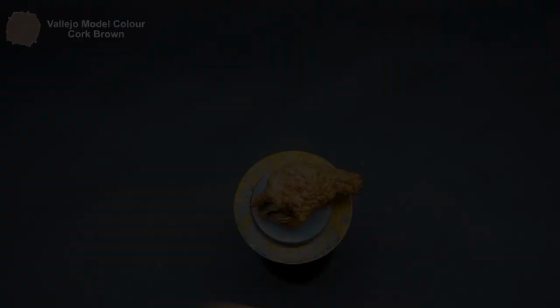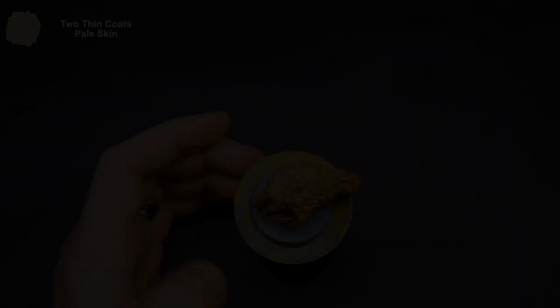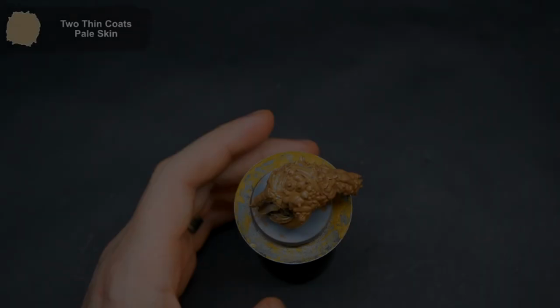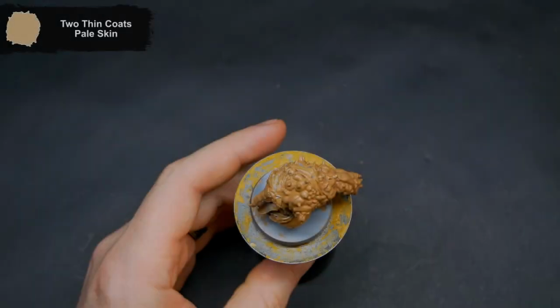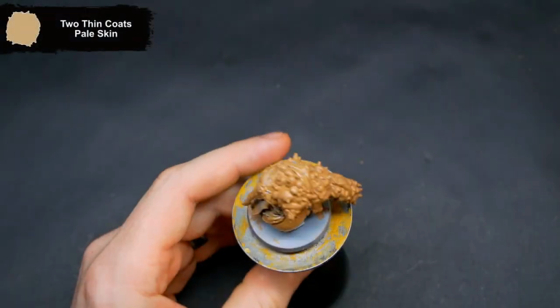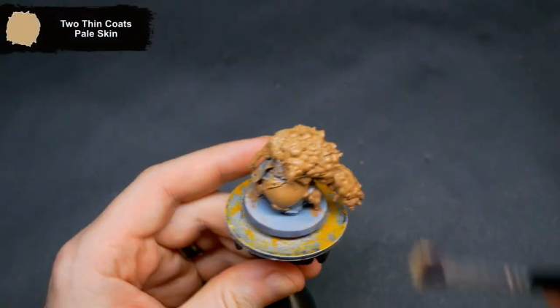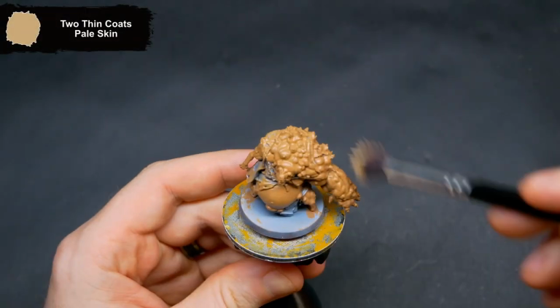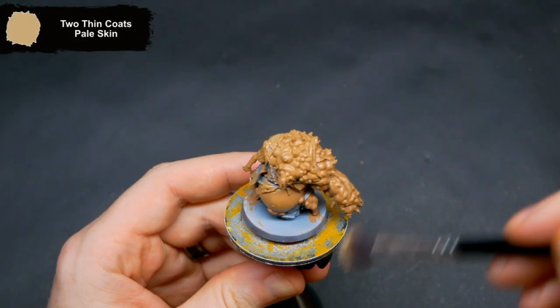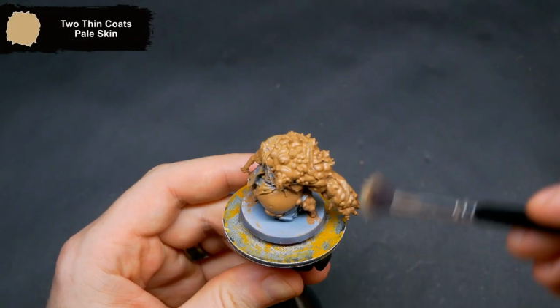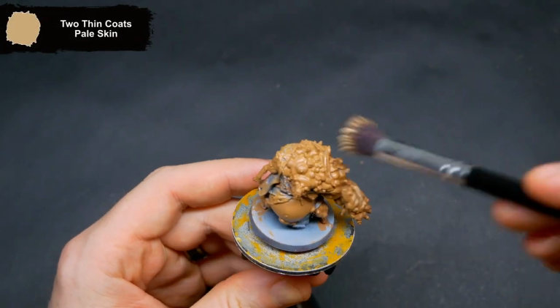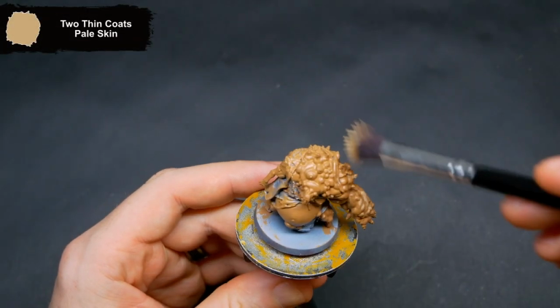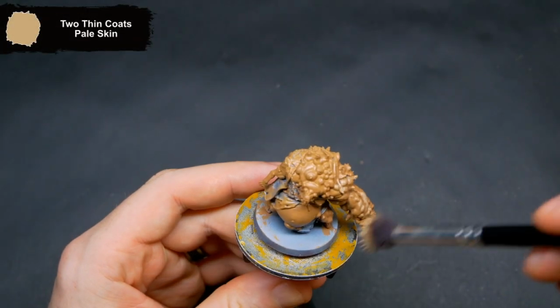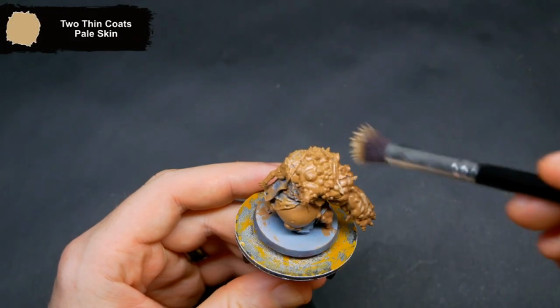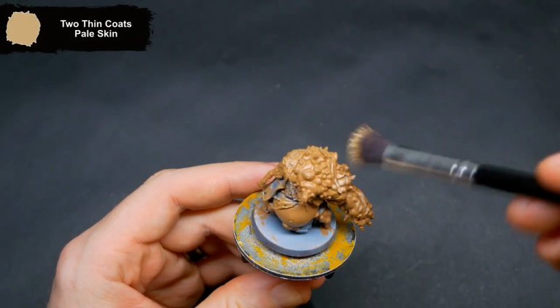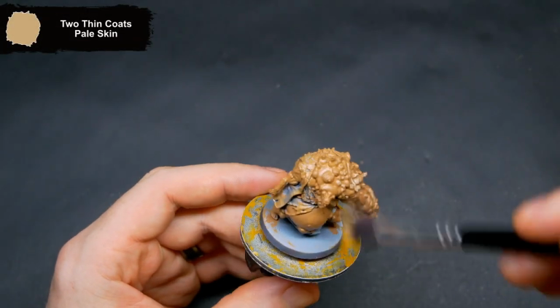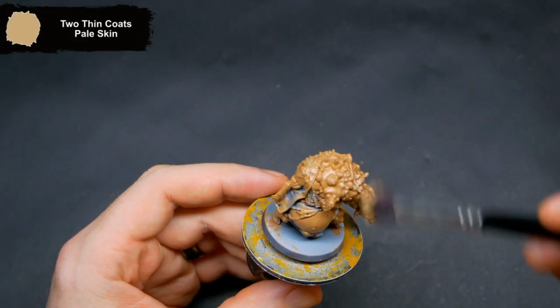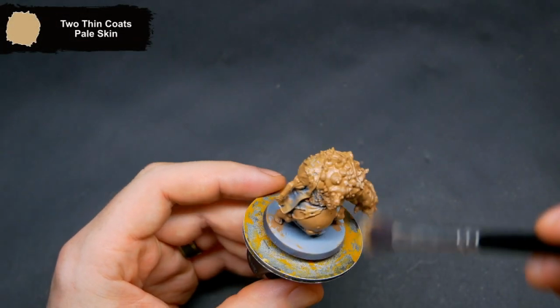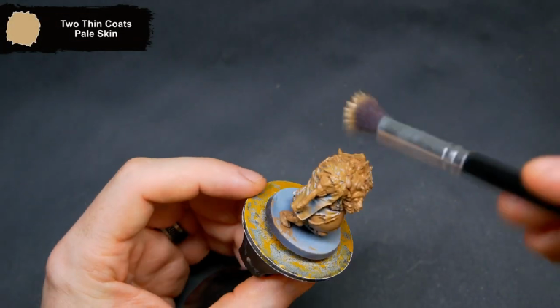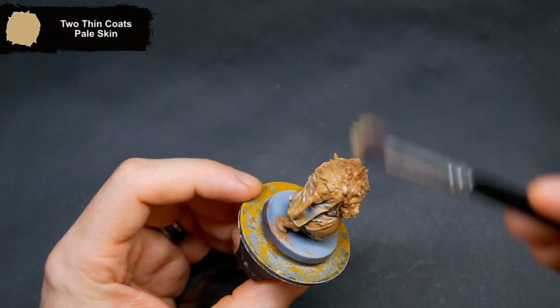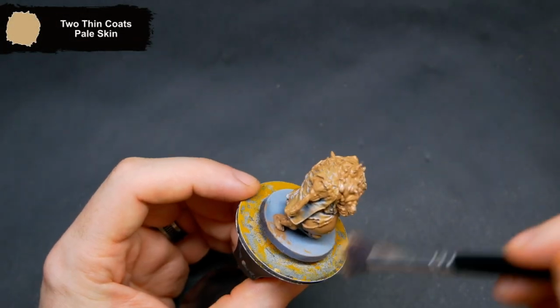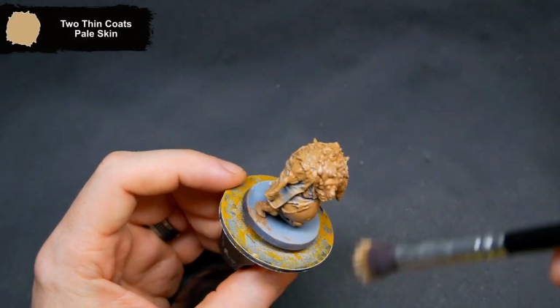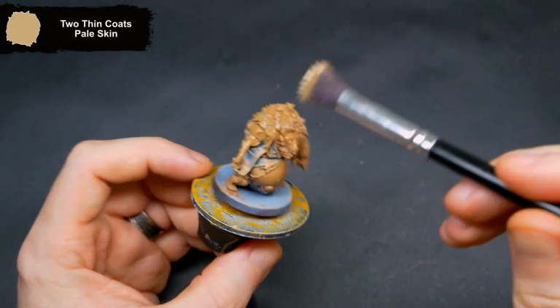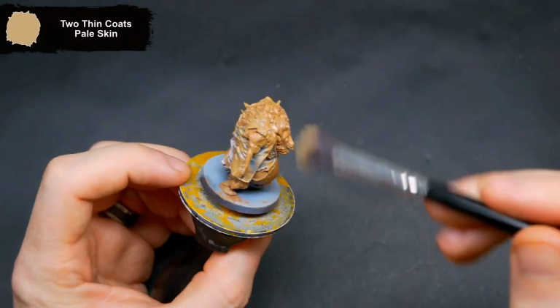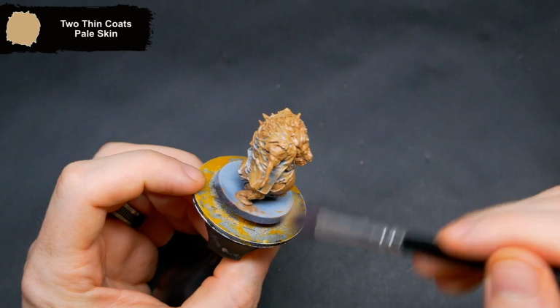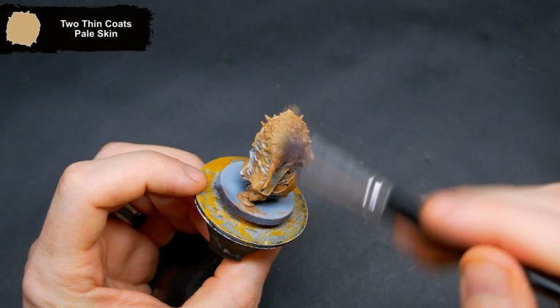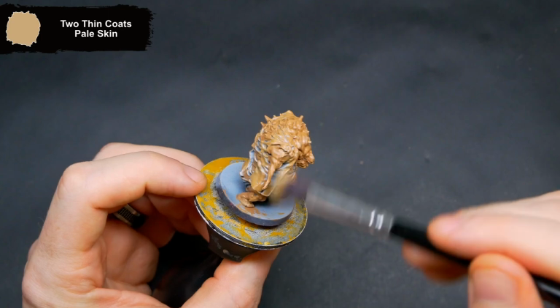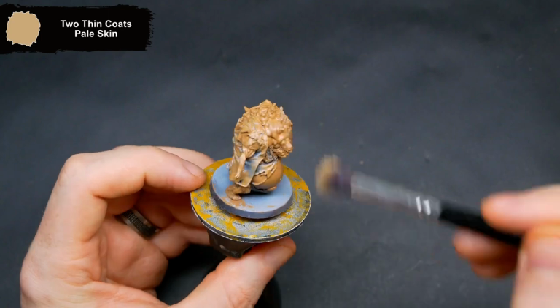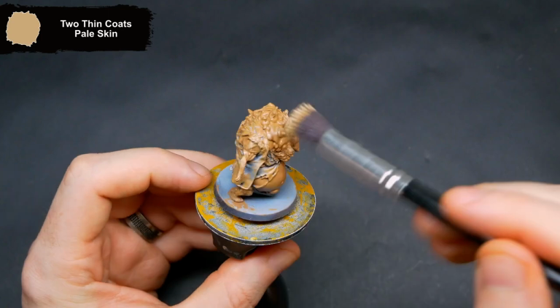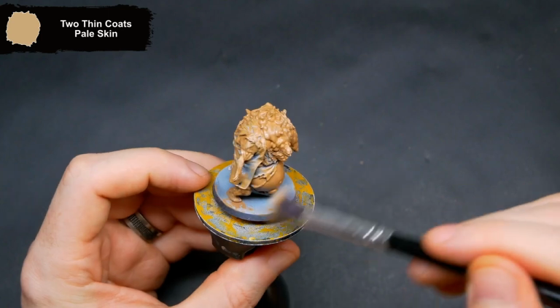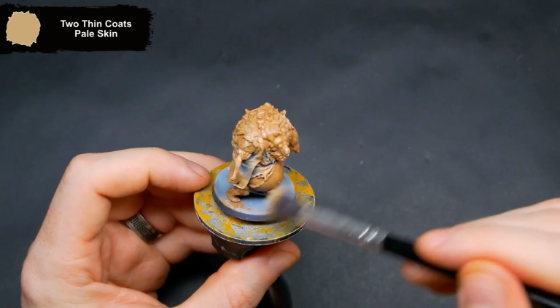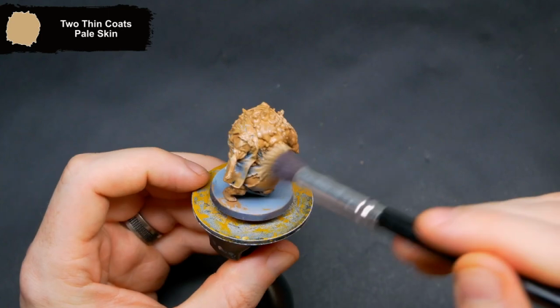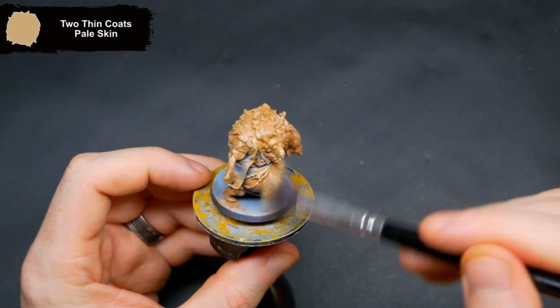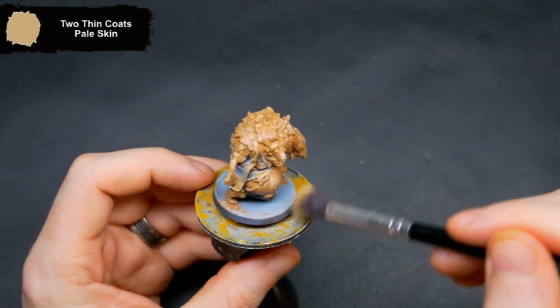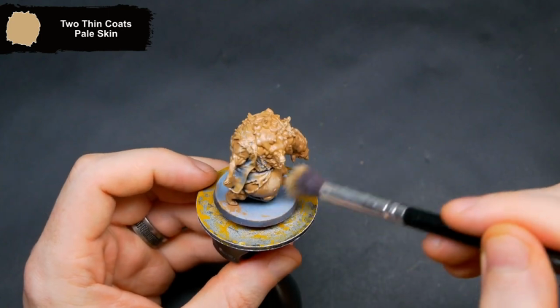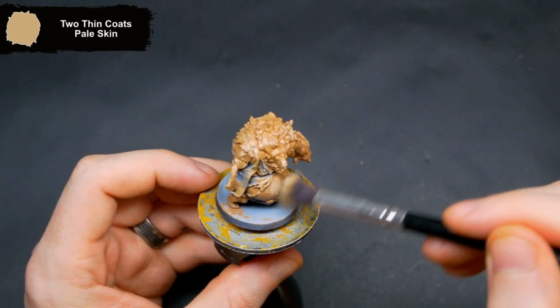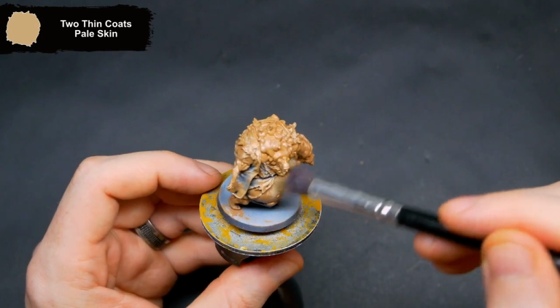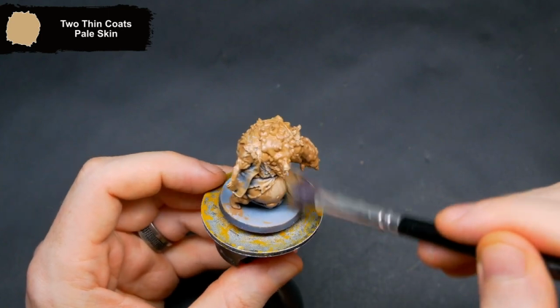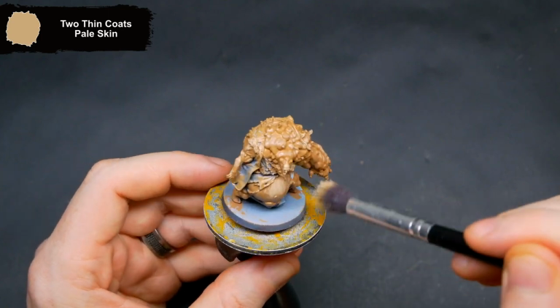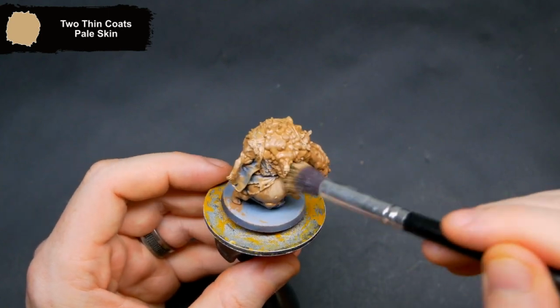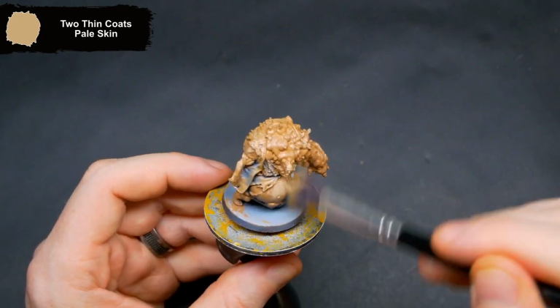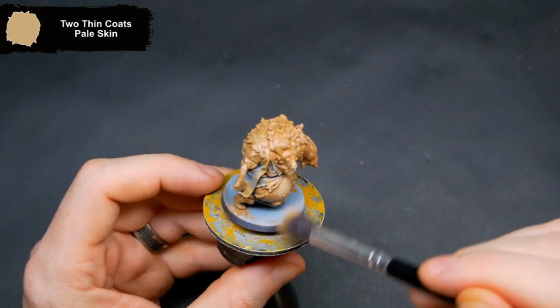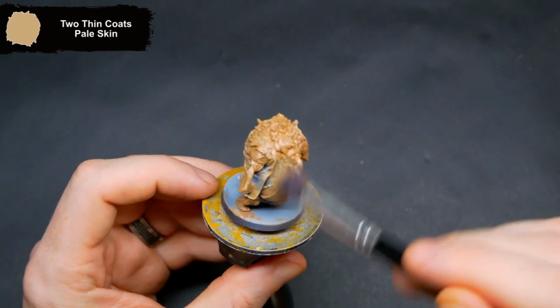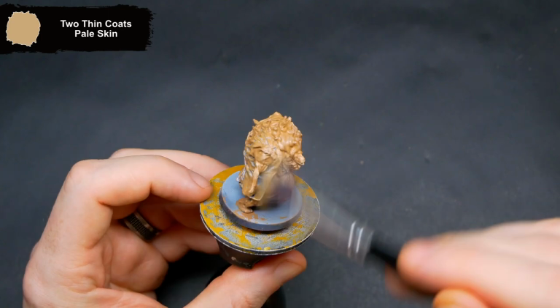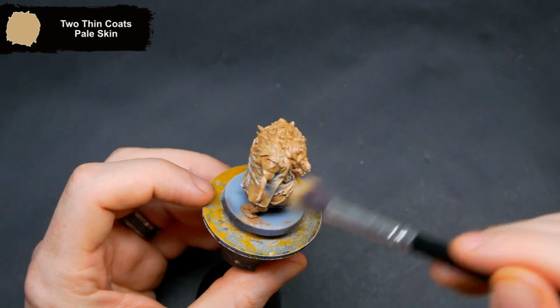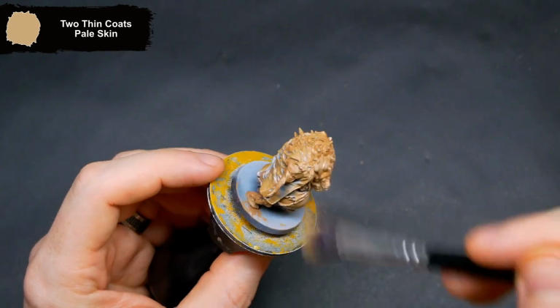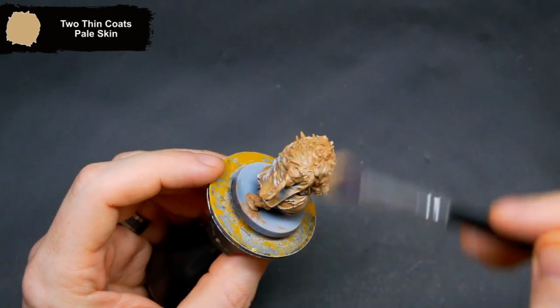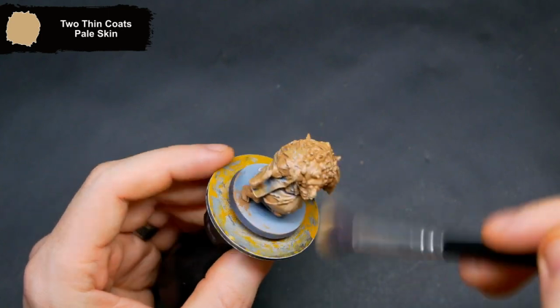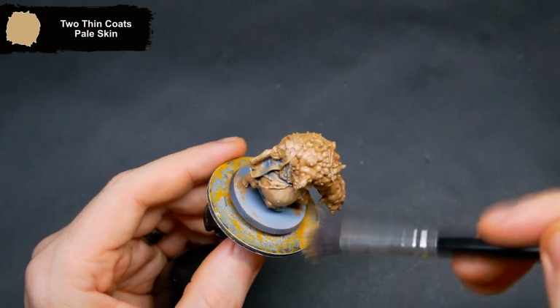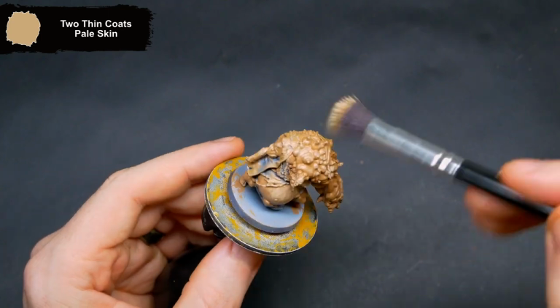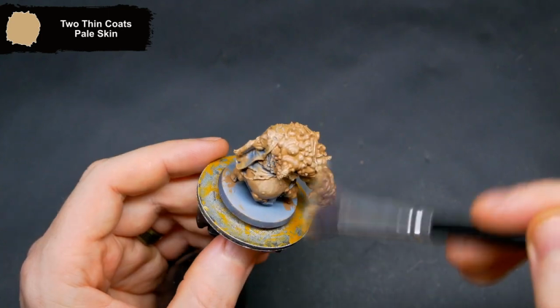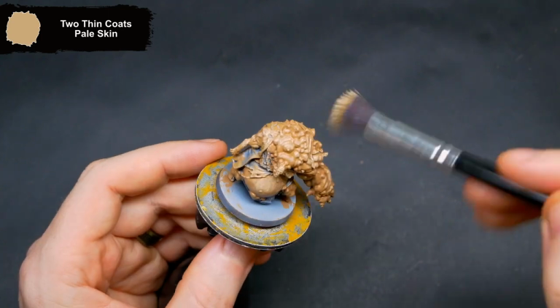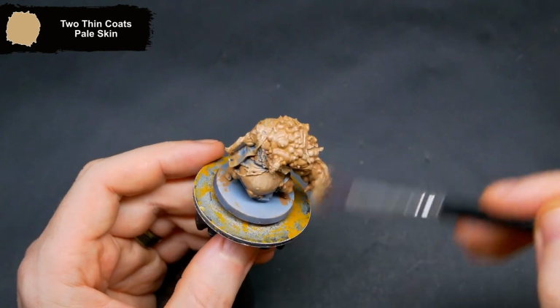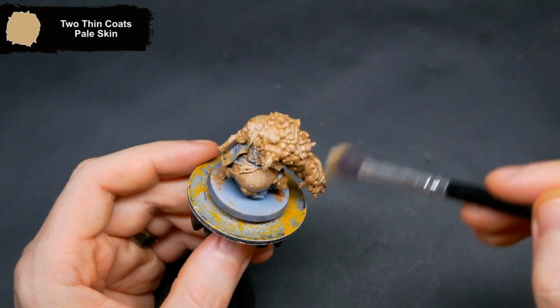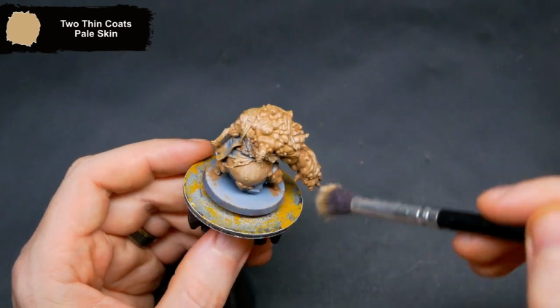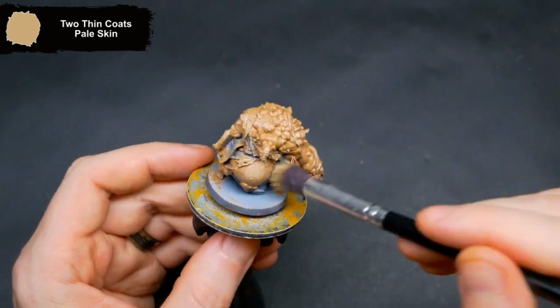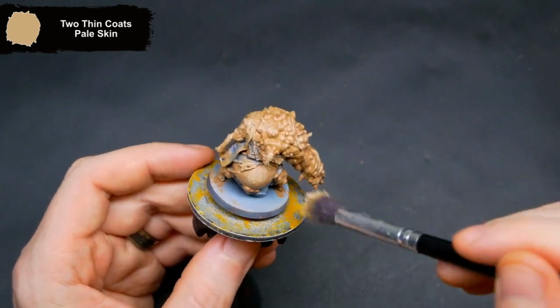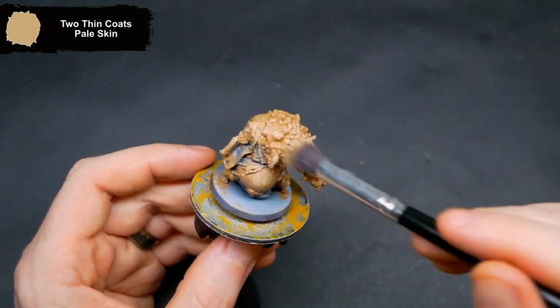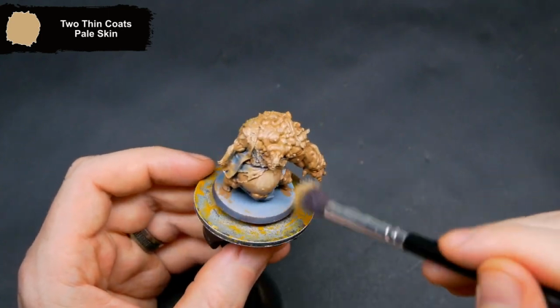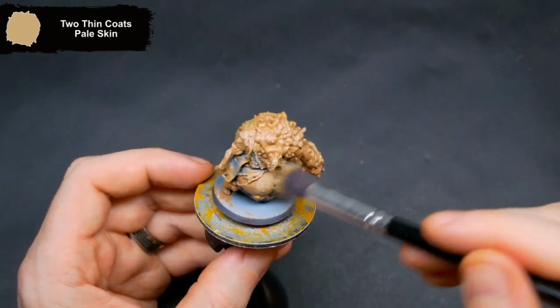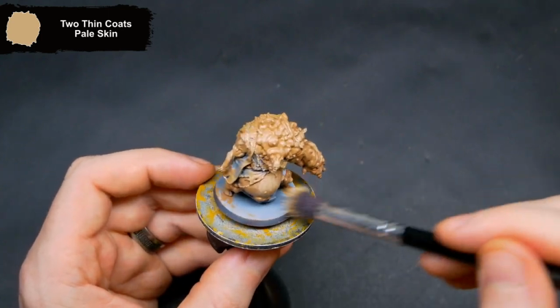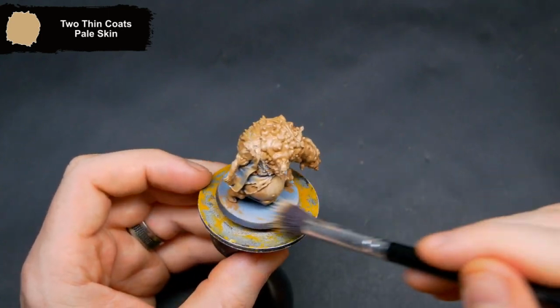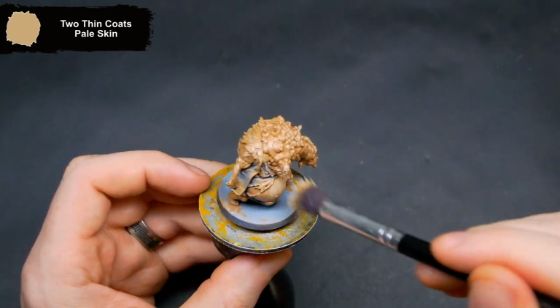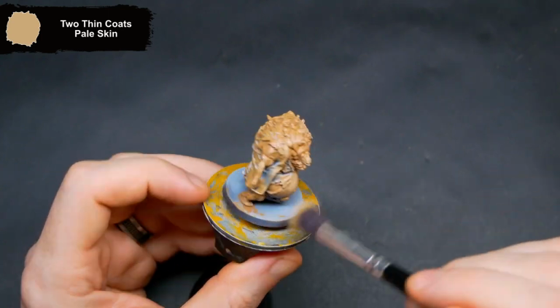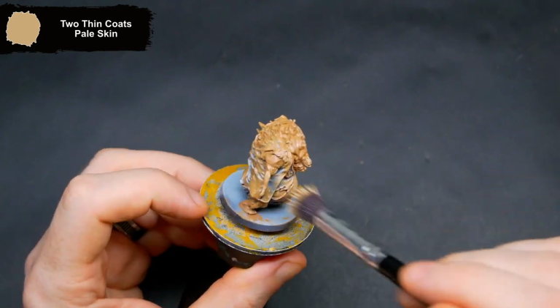Finishing off the skin, I did another dry brush of Pale Skin, focusing around the top of the mini and any areas getting hit by the light from above.